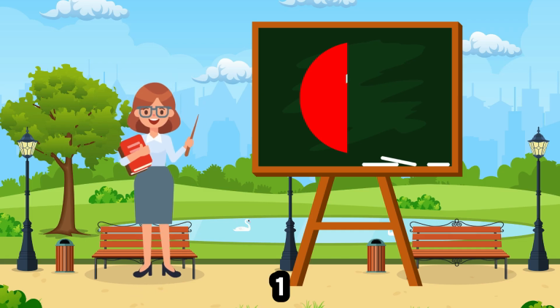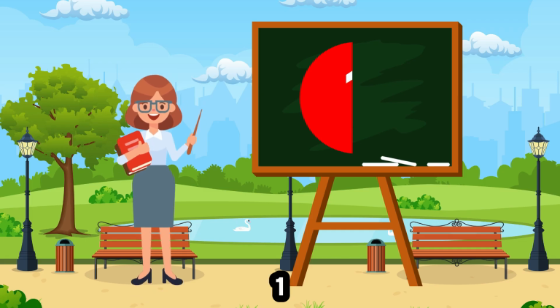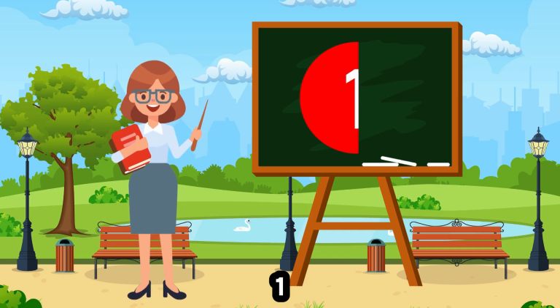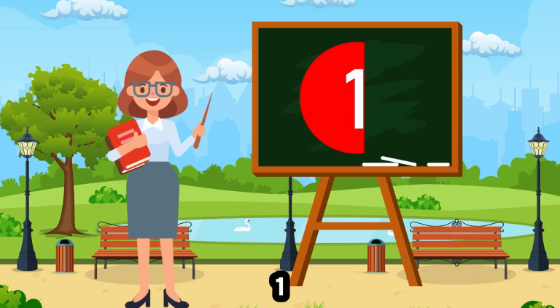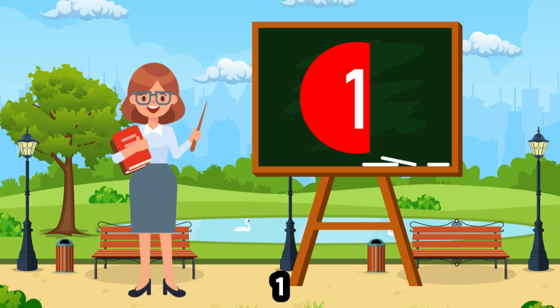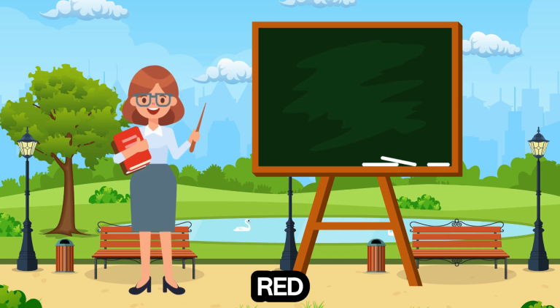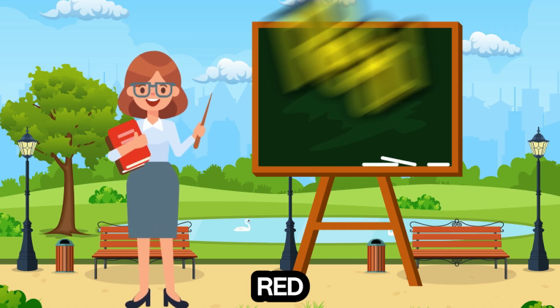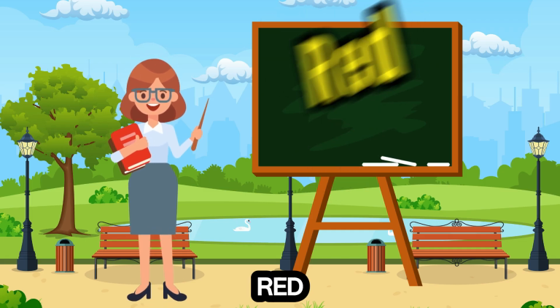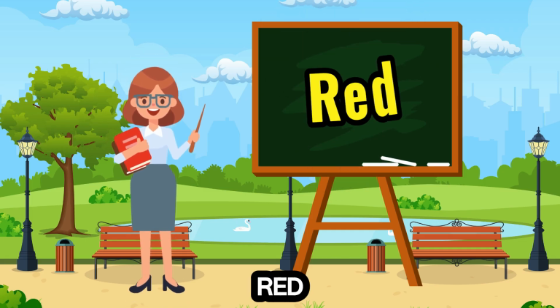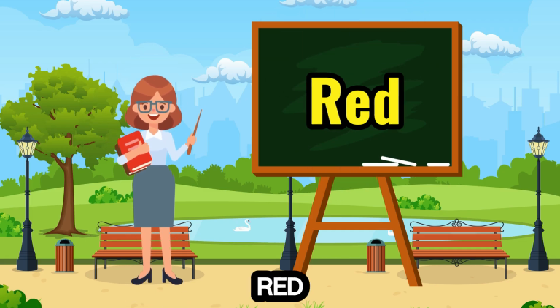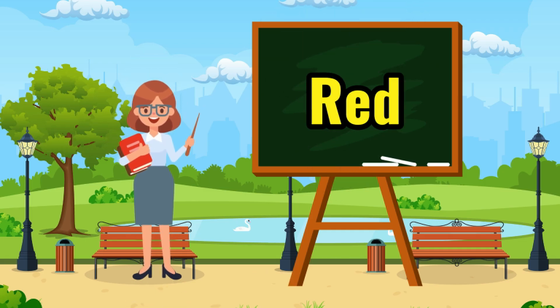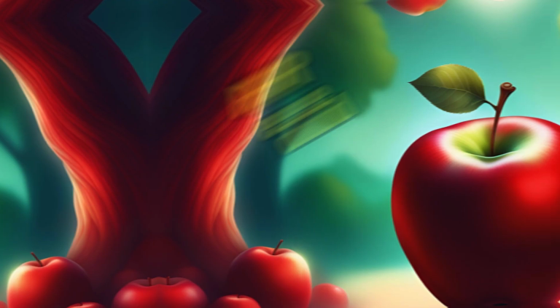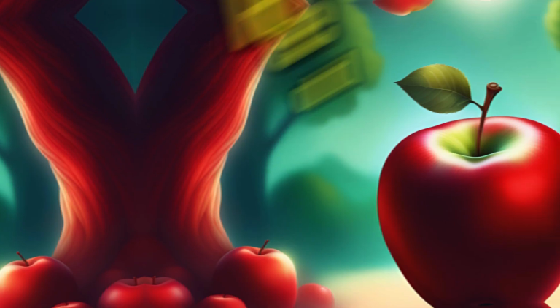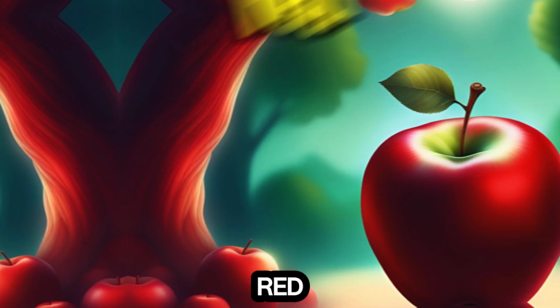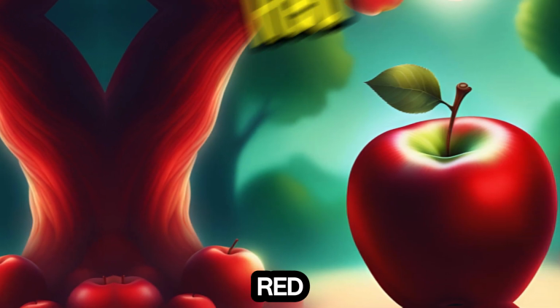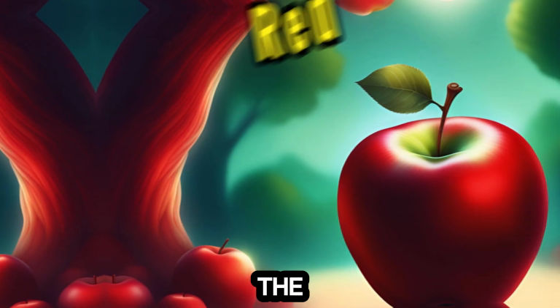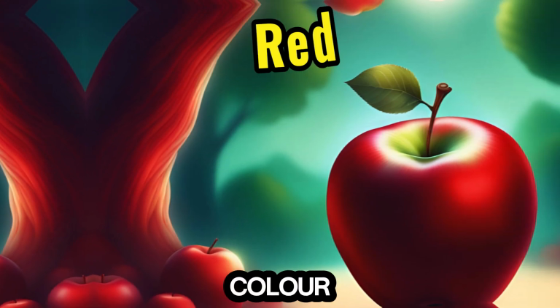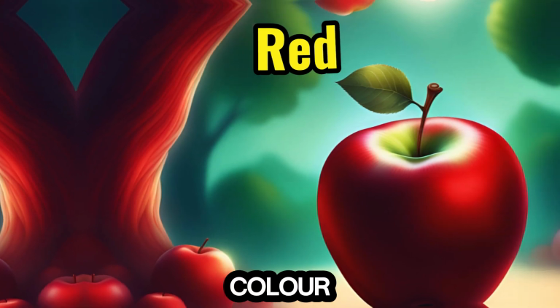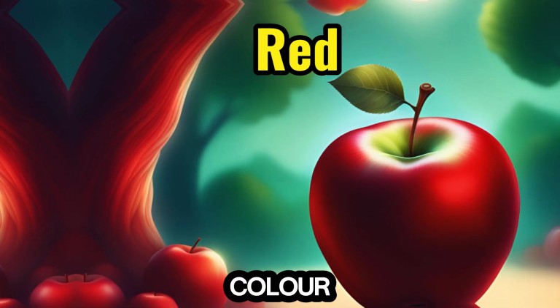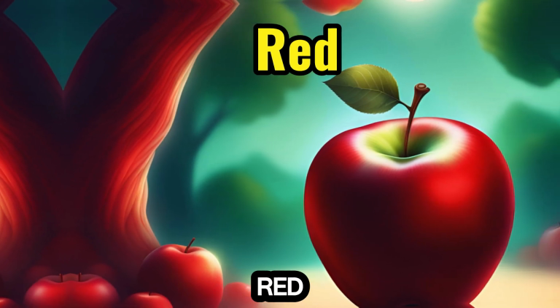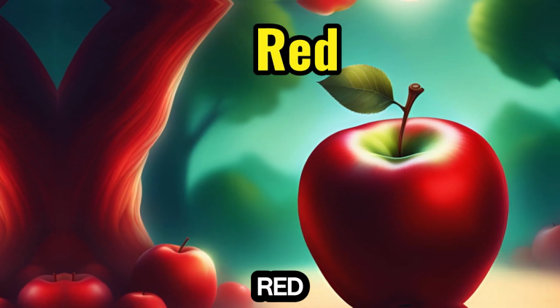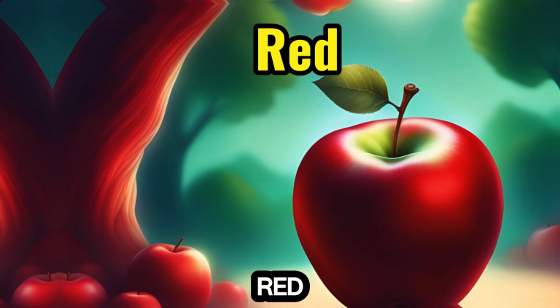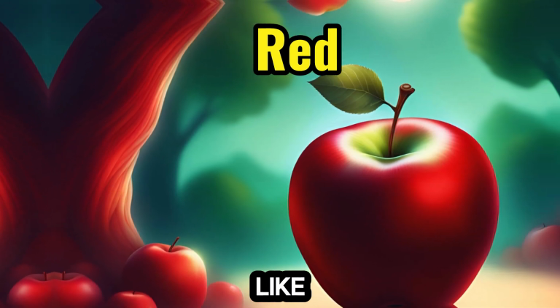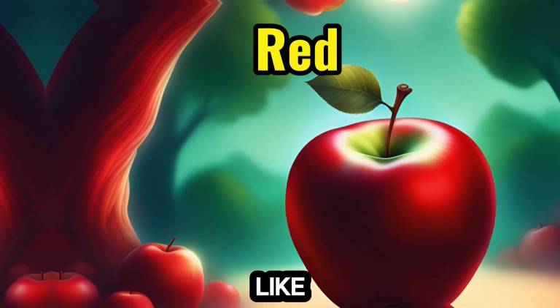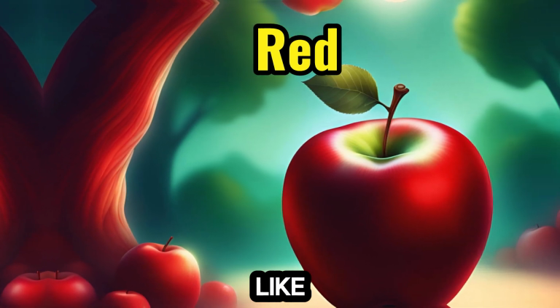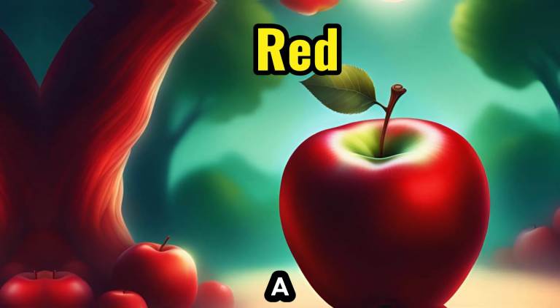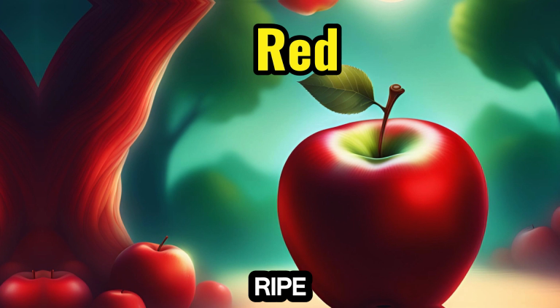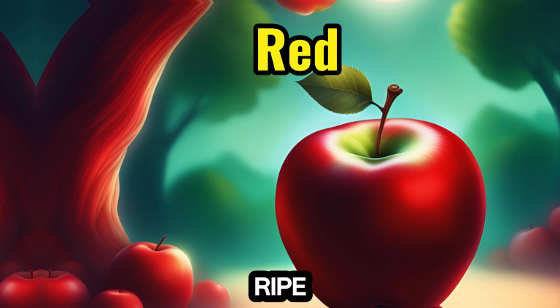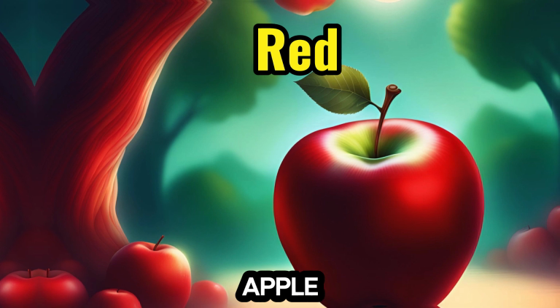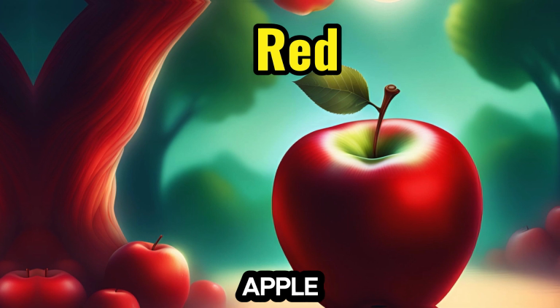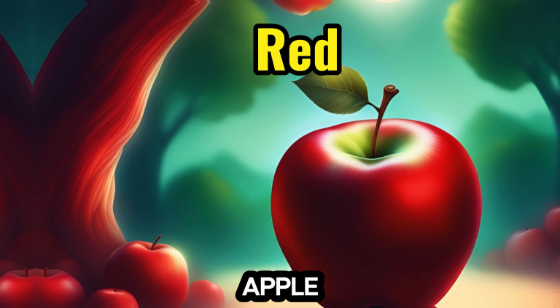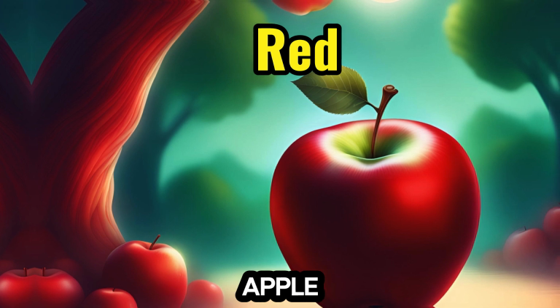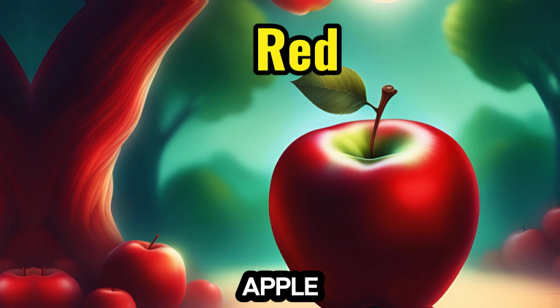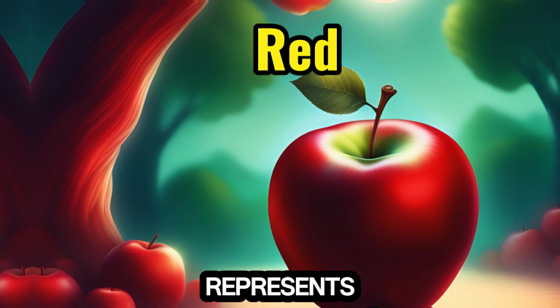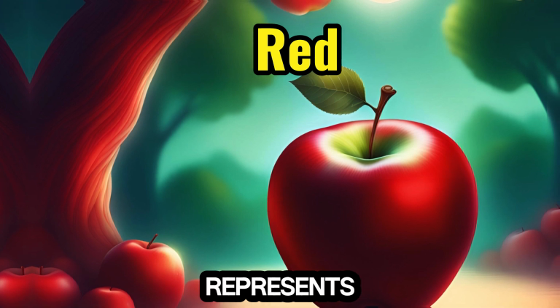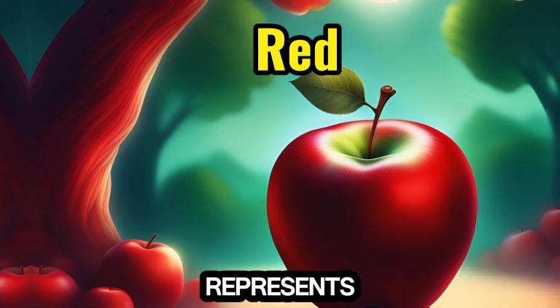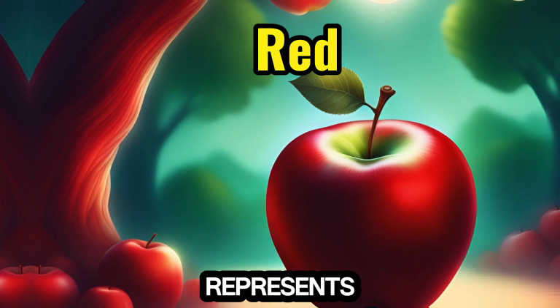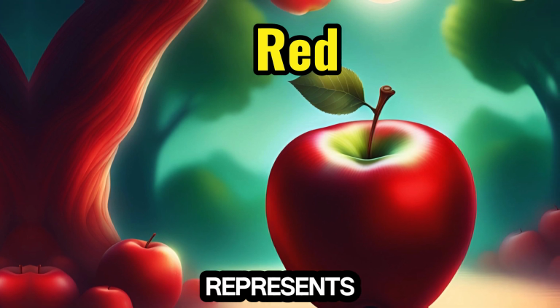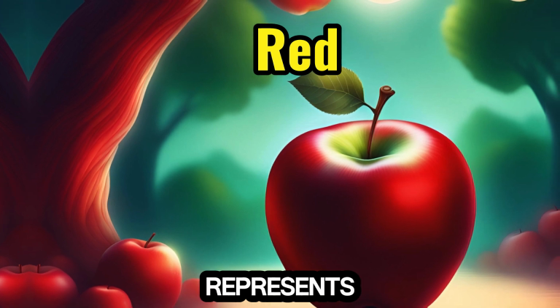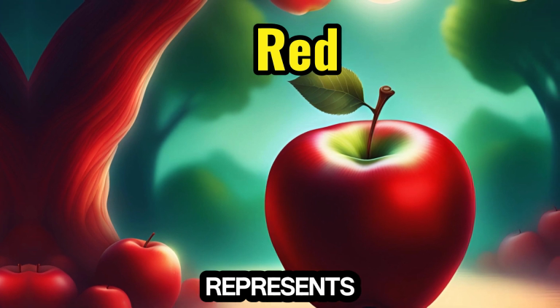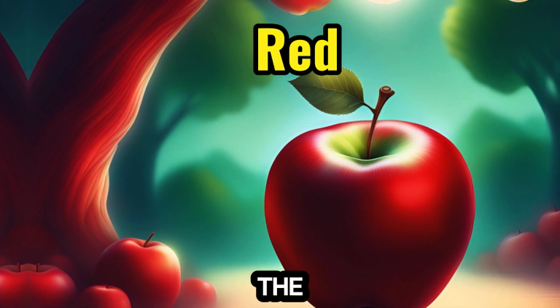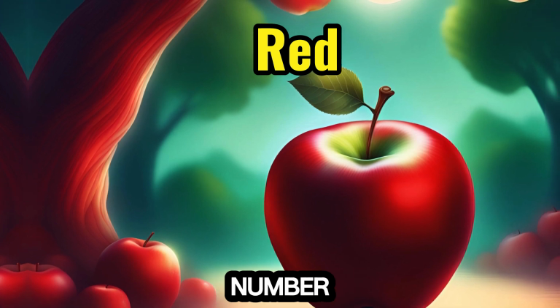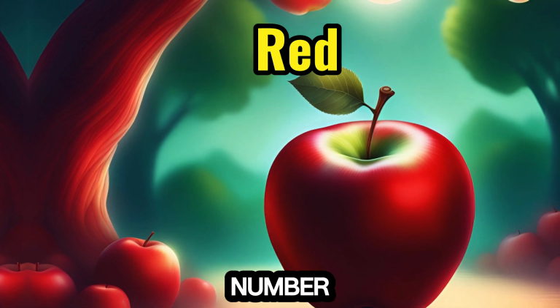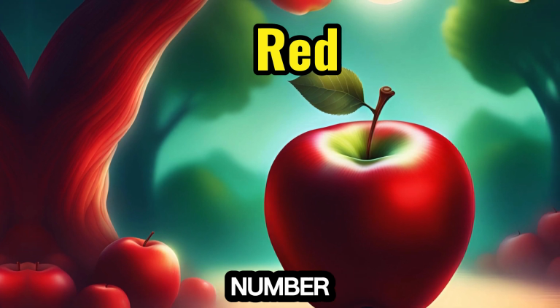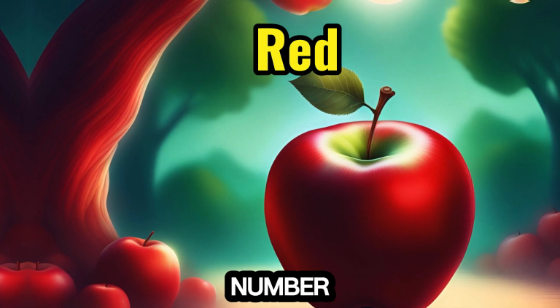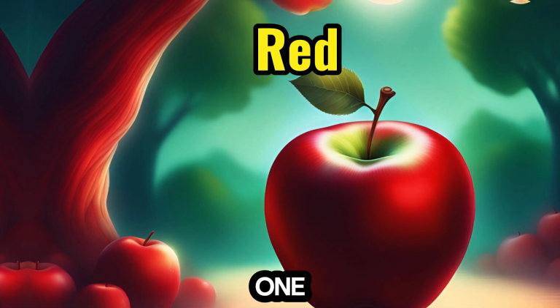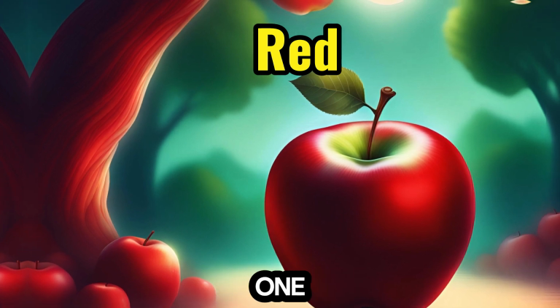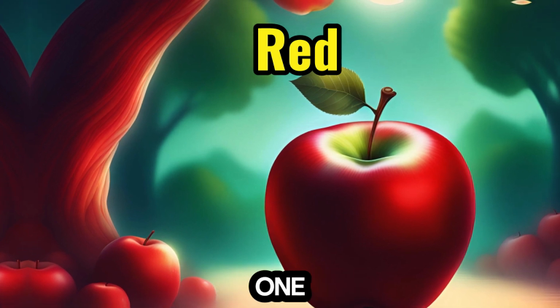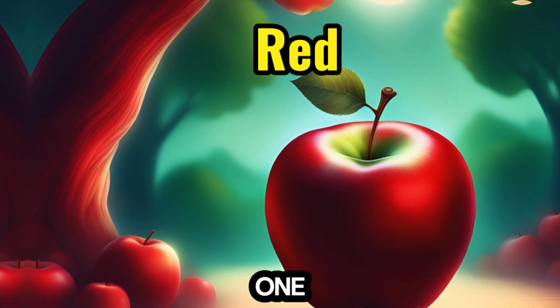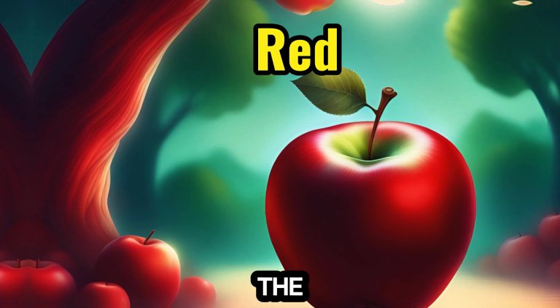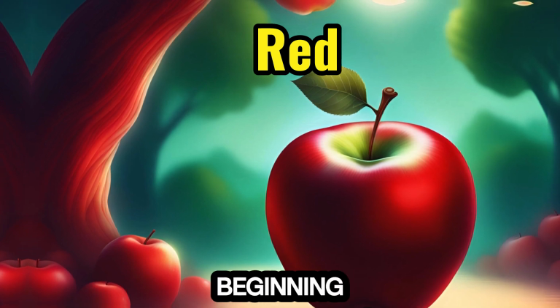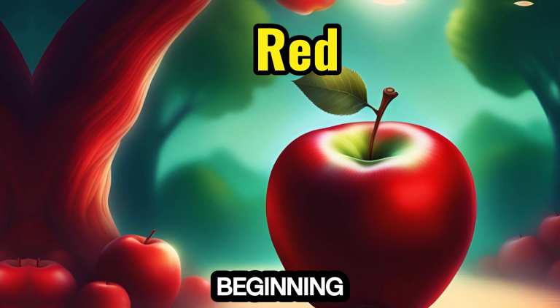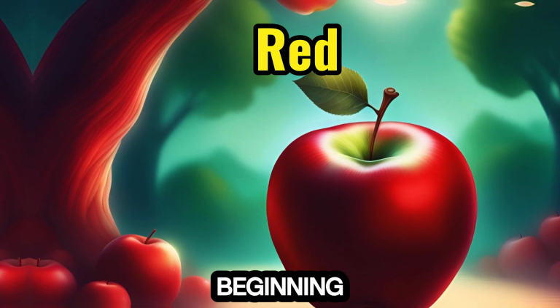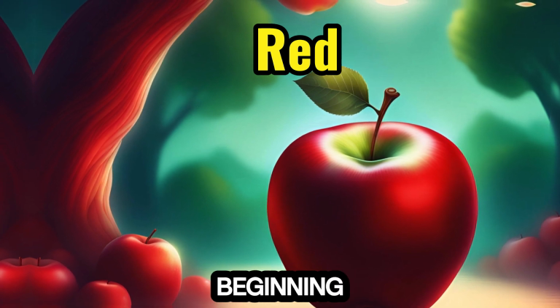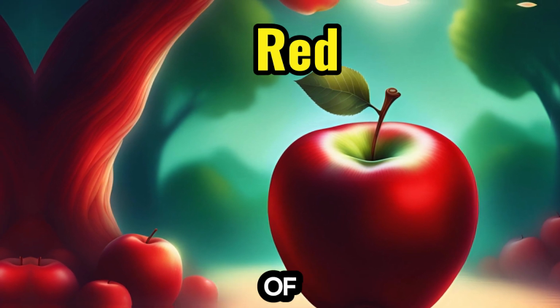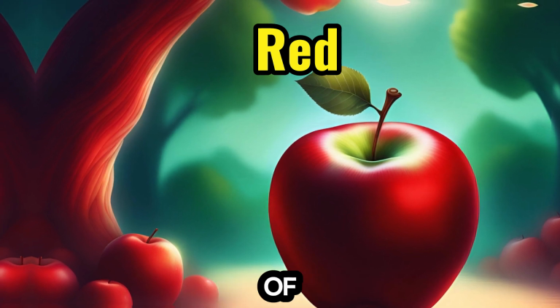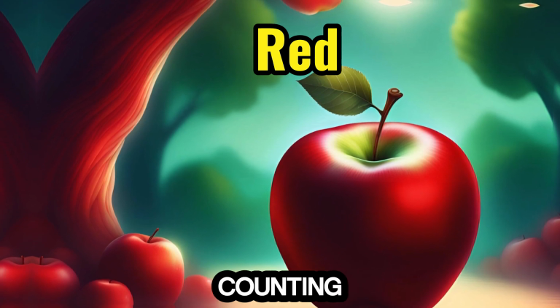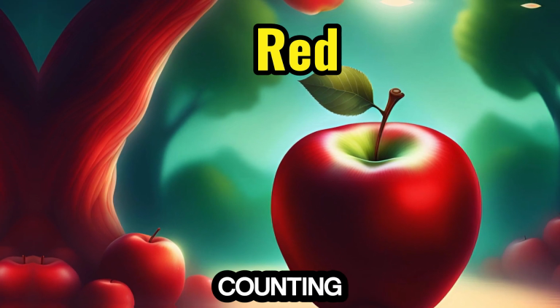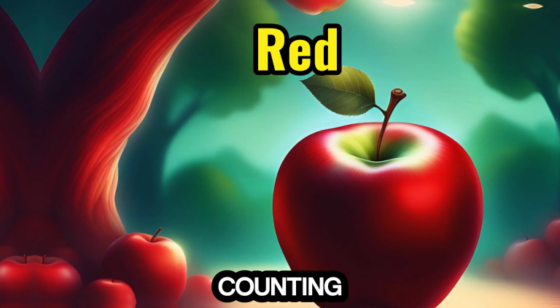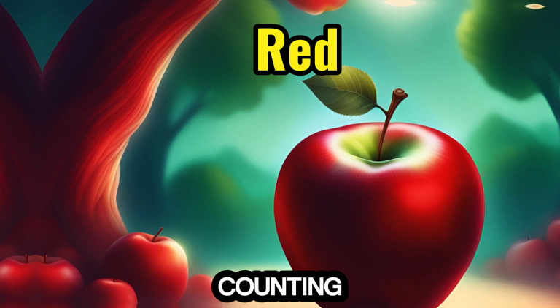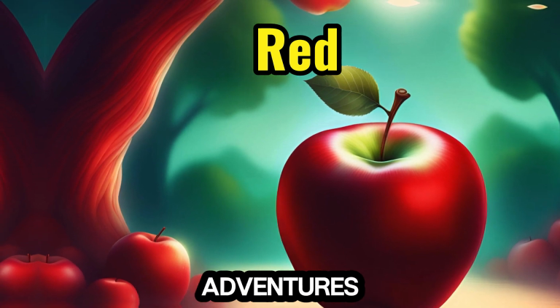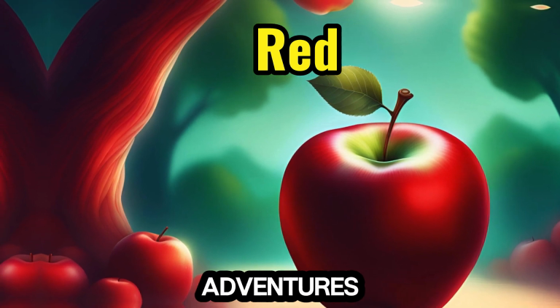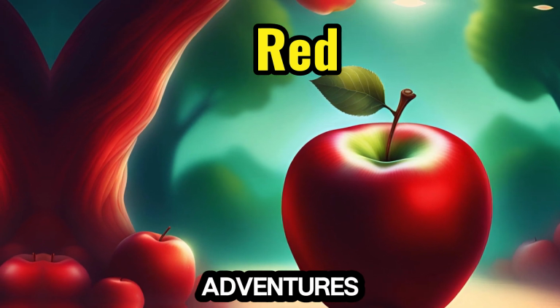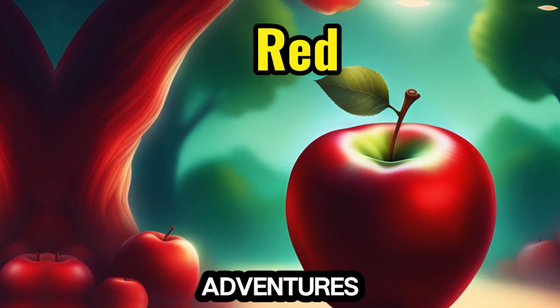1. Red — the color red, like a ripe apple, represents the number 1, the beginning of counting adventures.